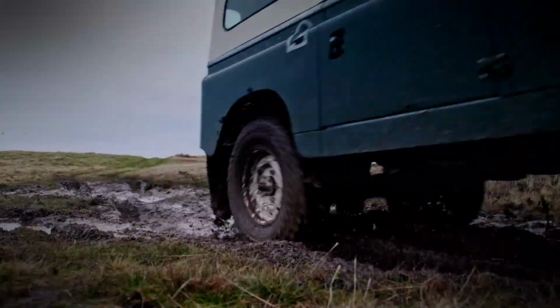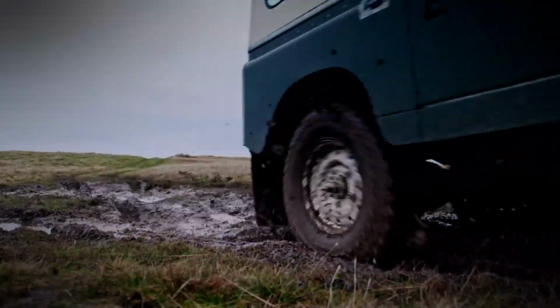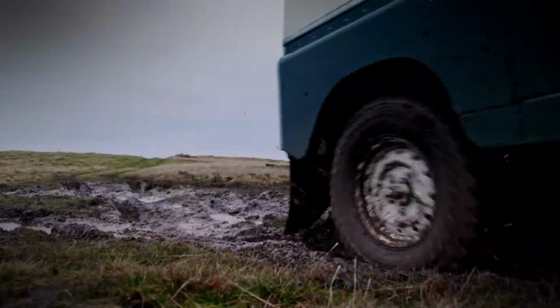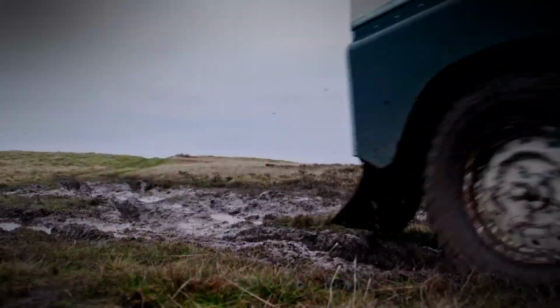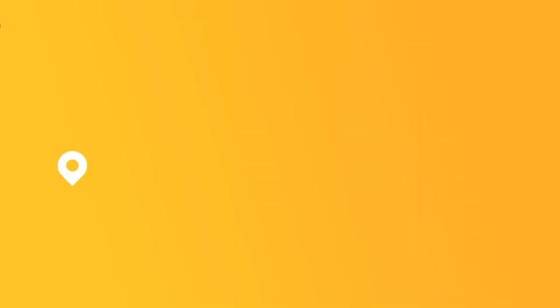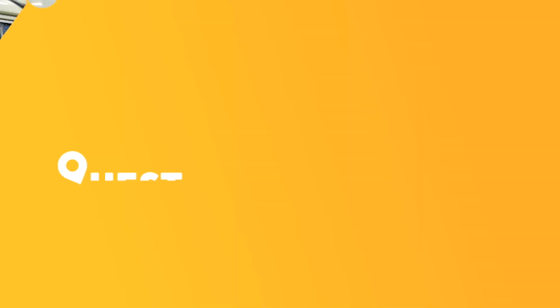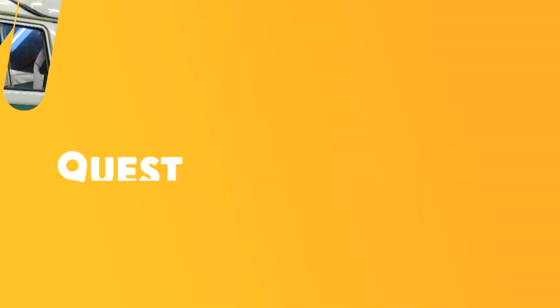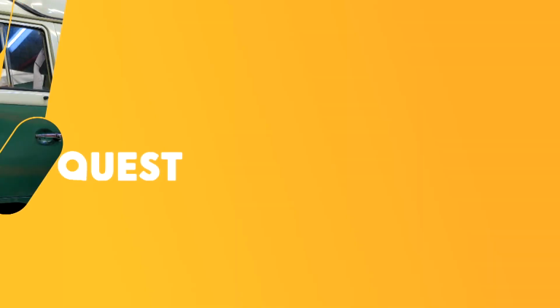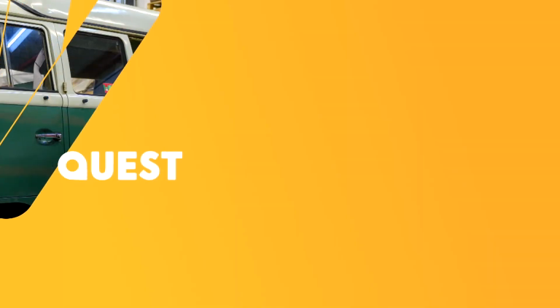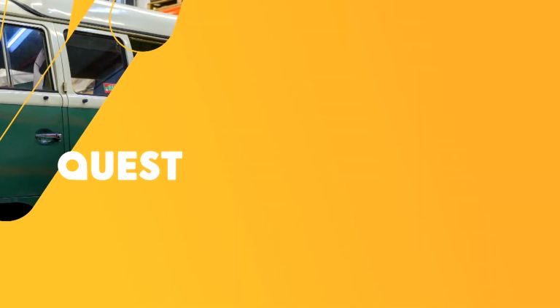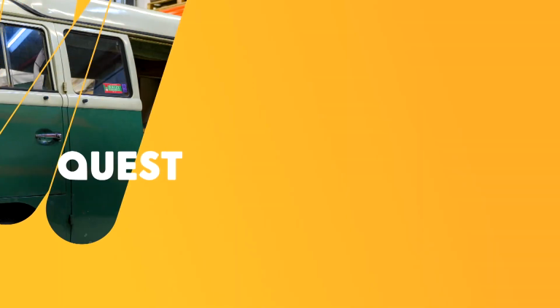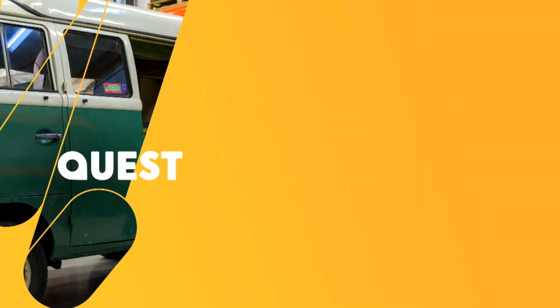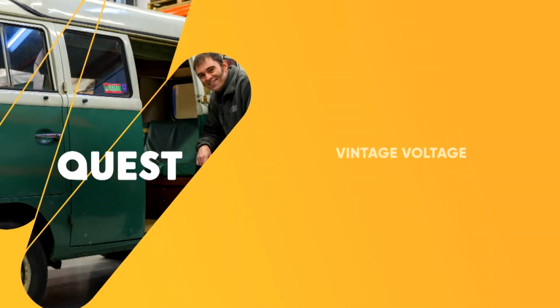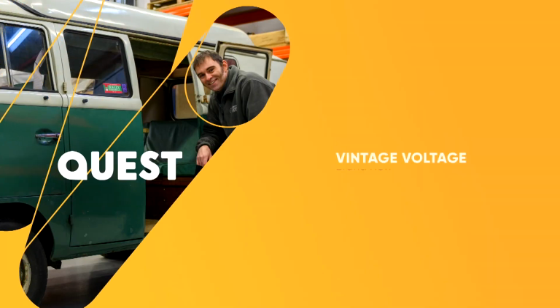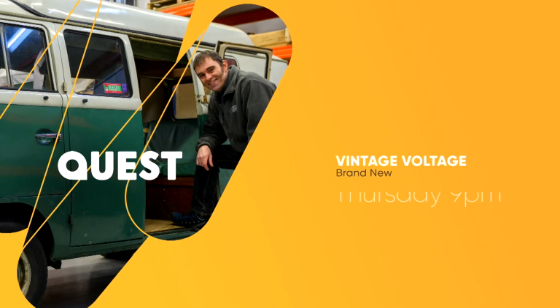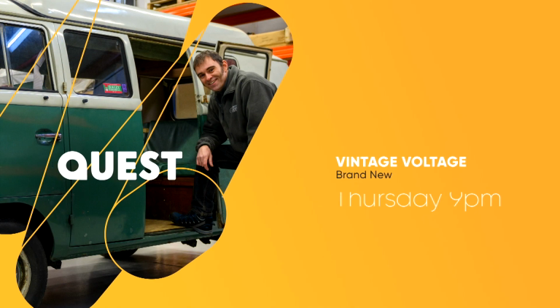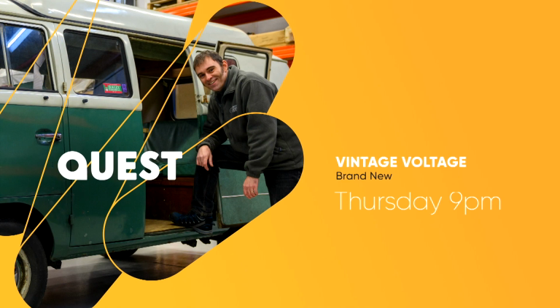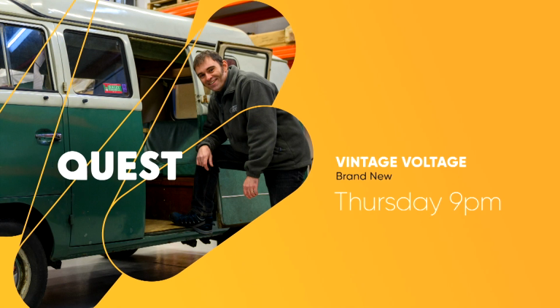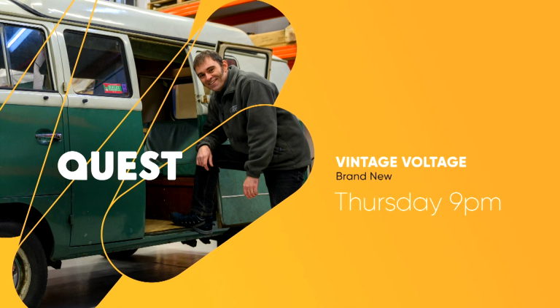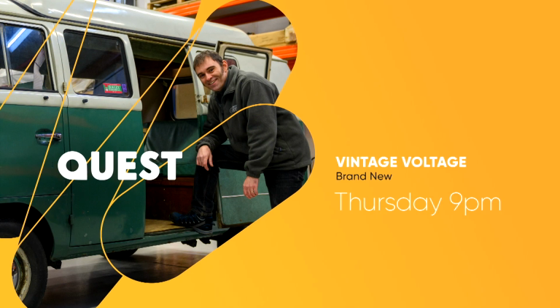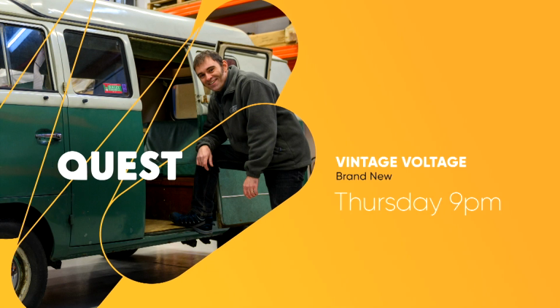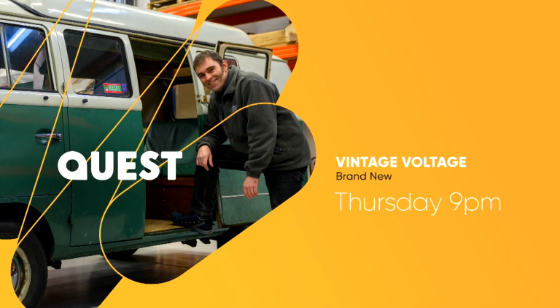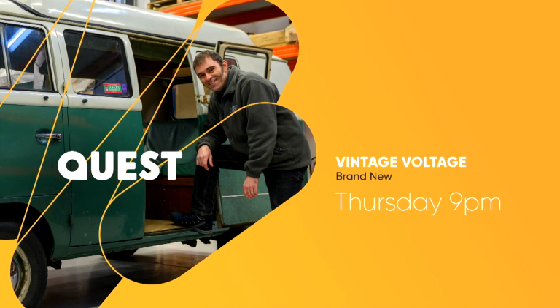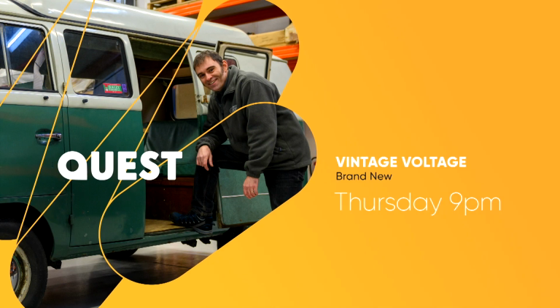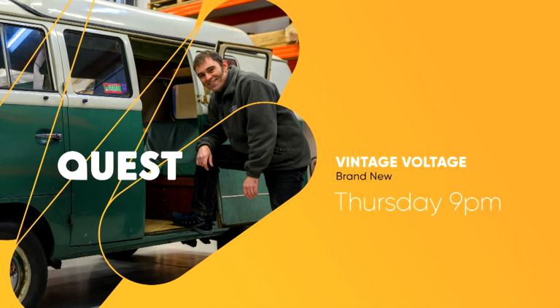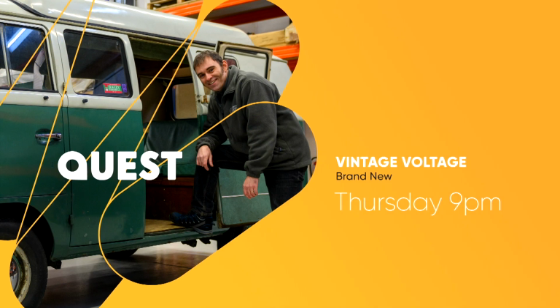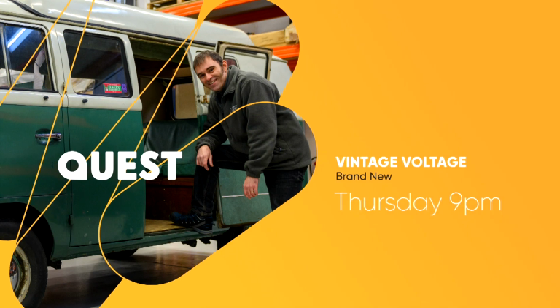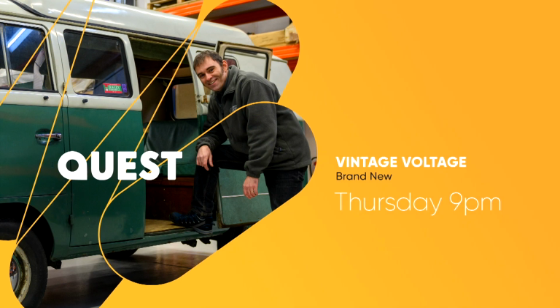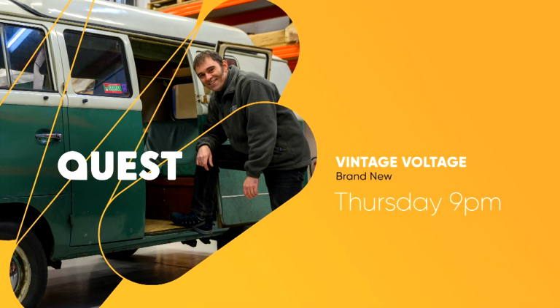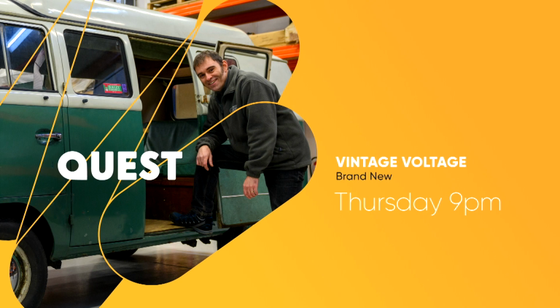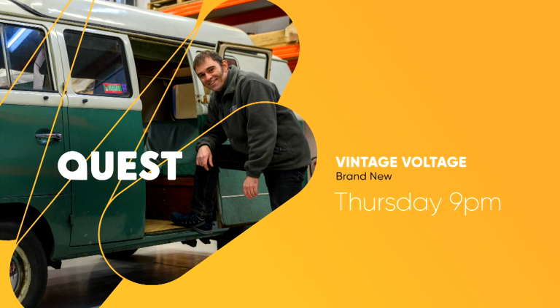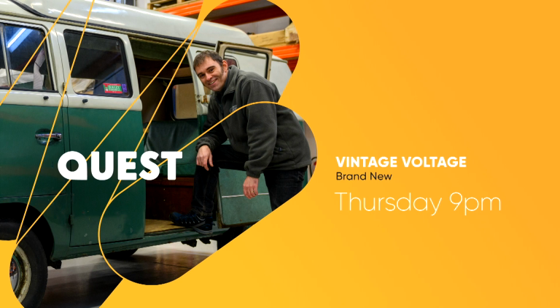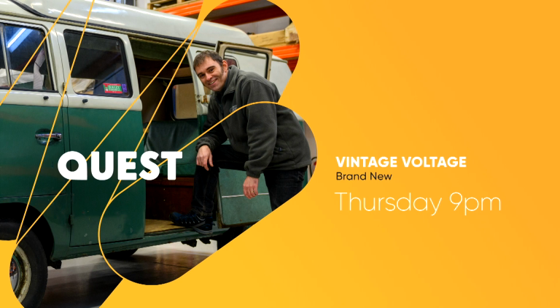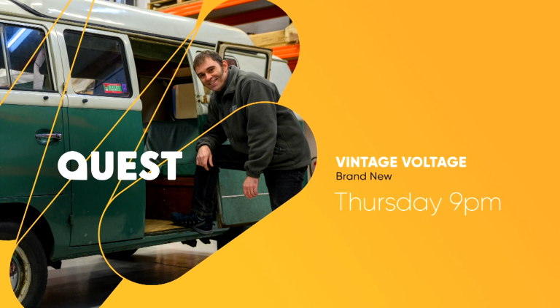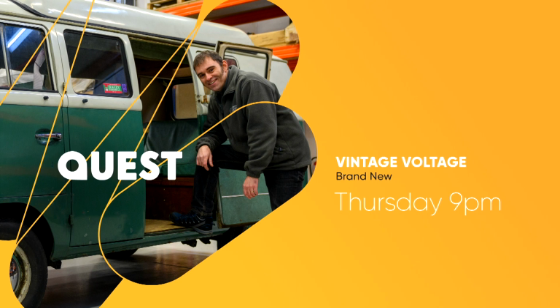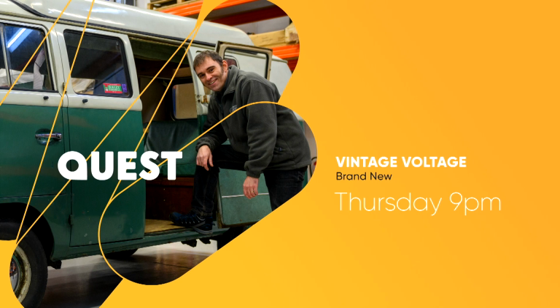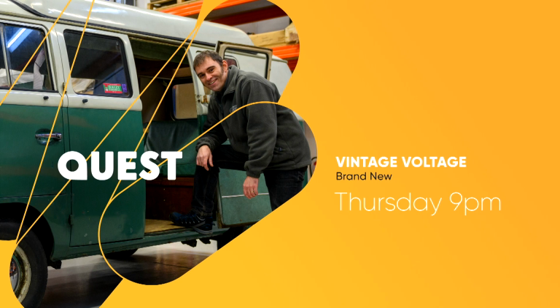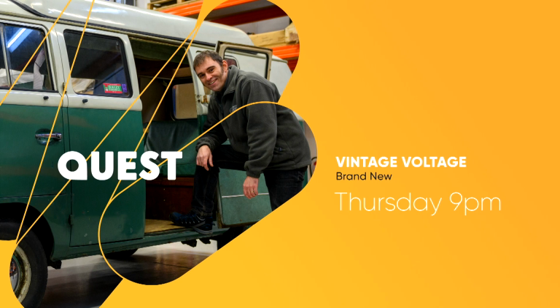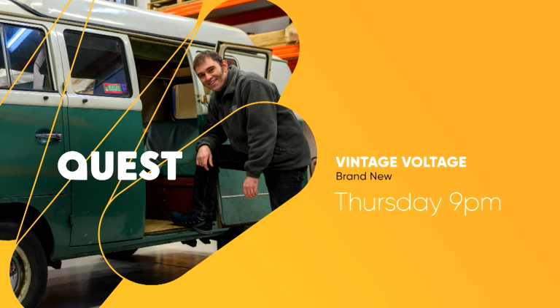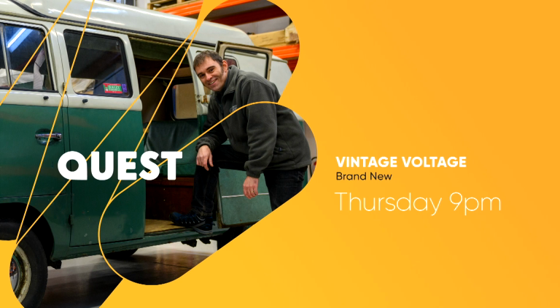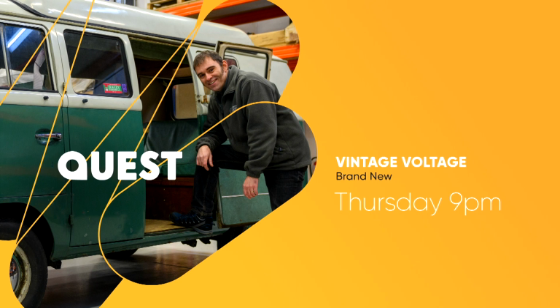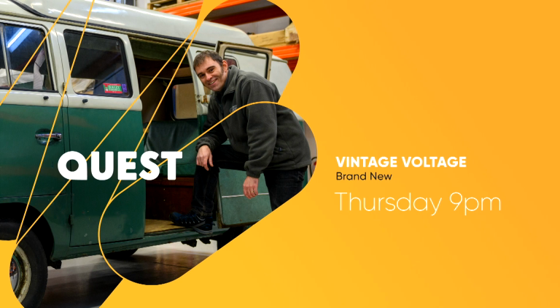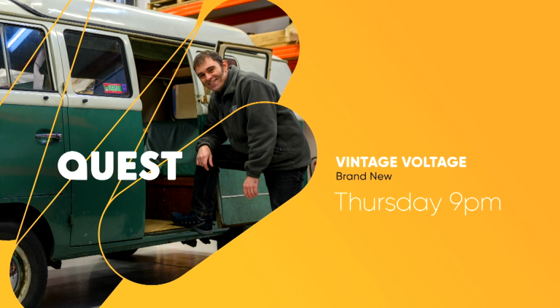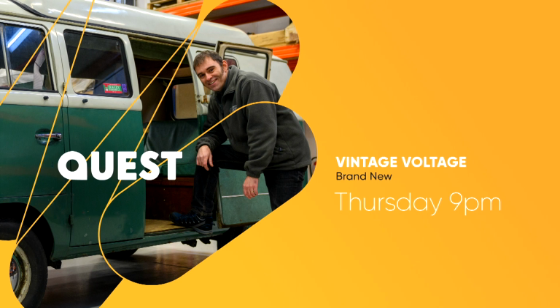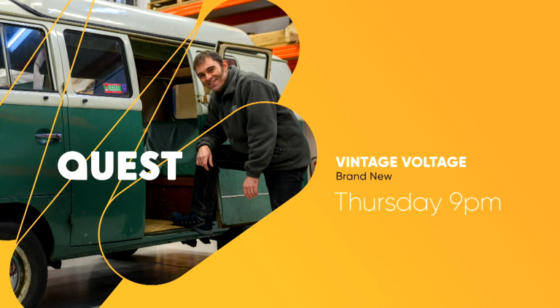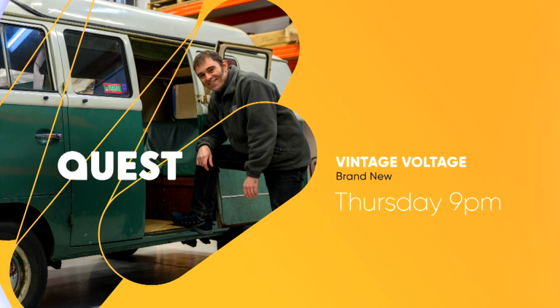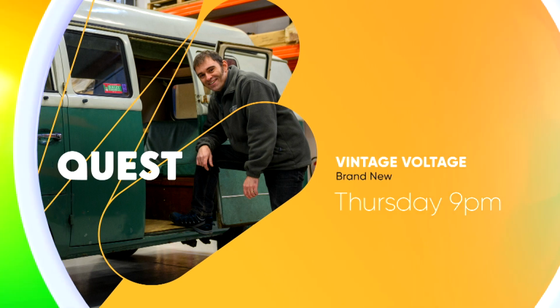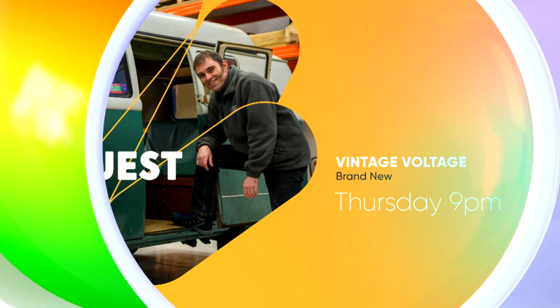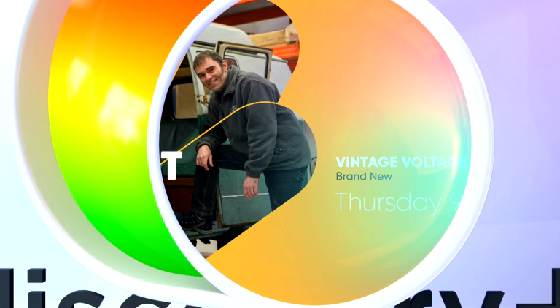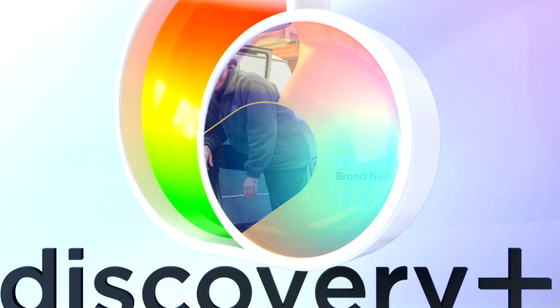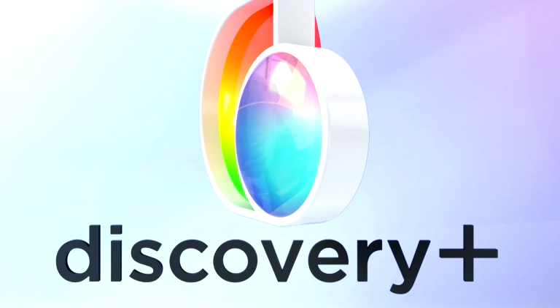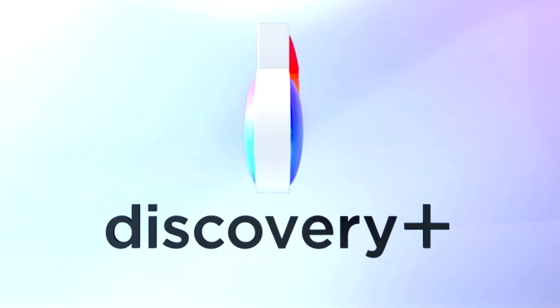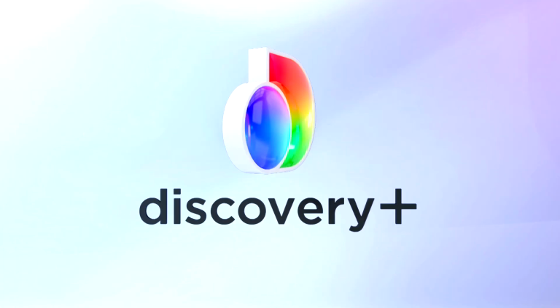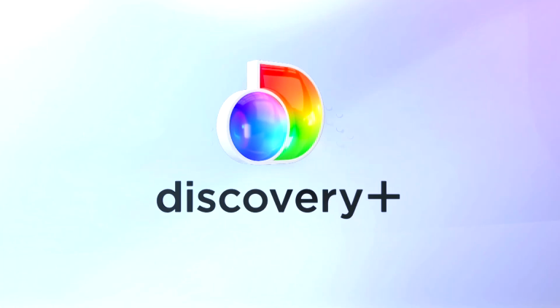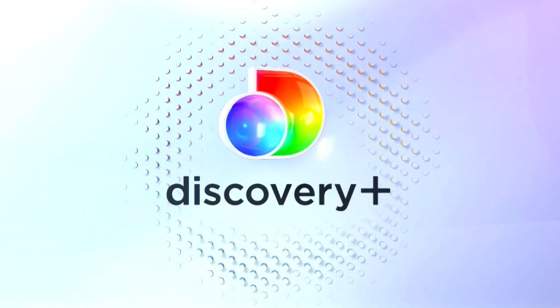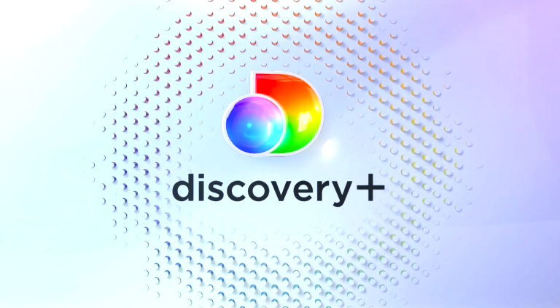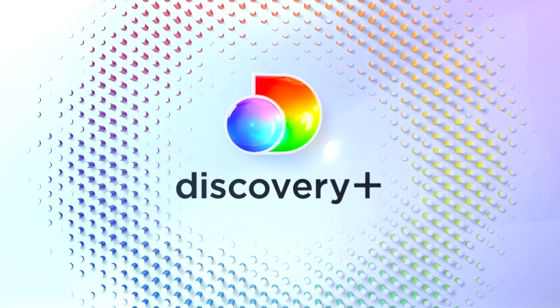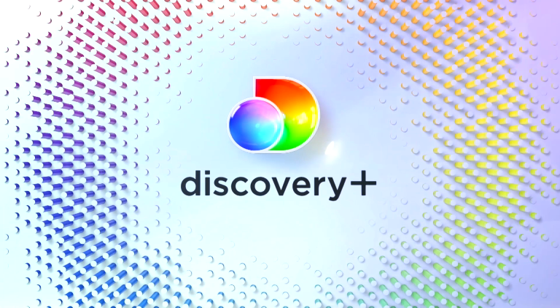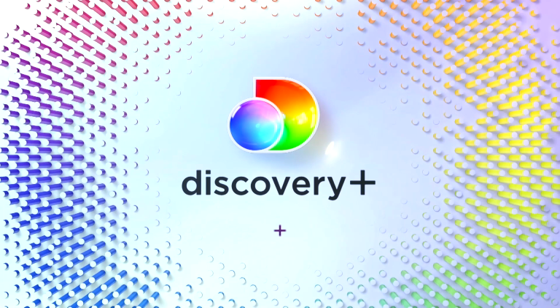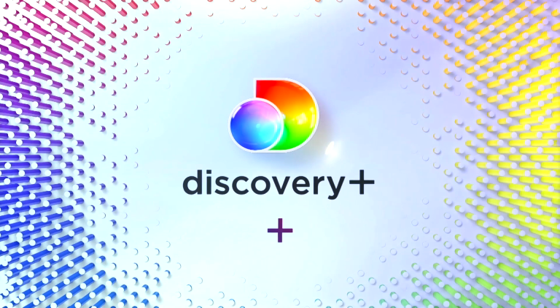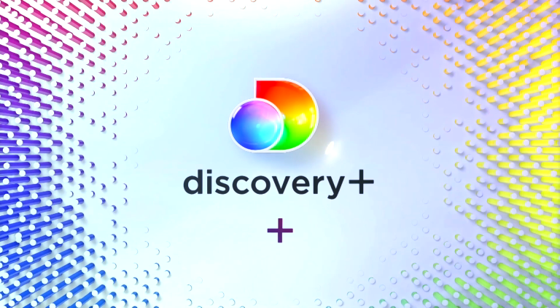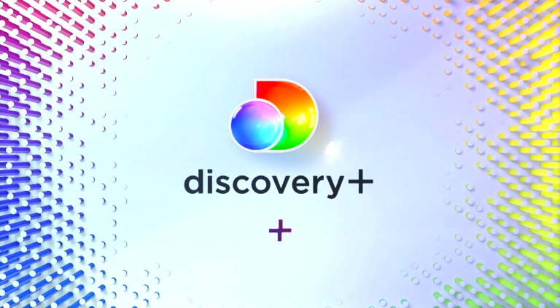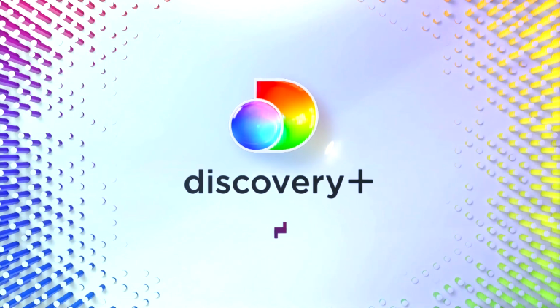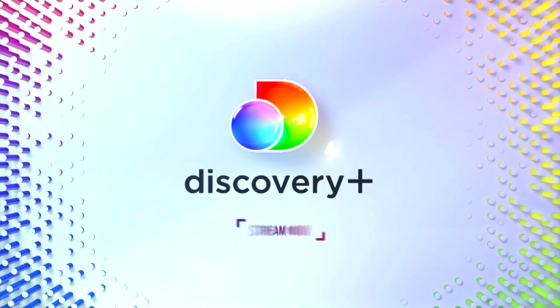Brand new Vintage Voltage. Thursday at 9 on Quest. Or stream the full series now on Discovery Plus.